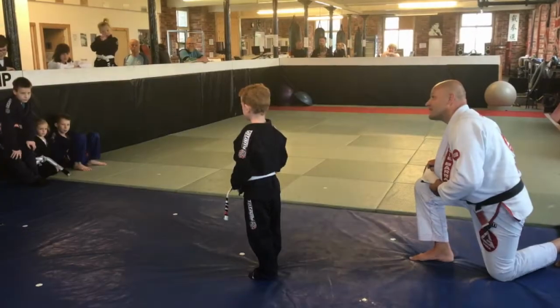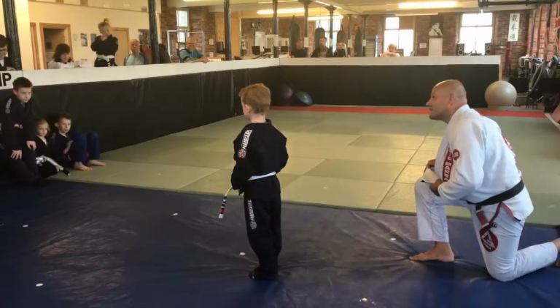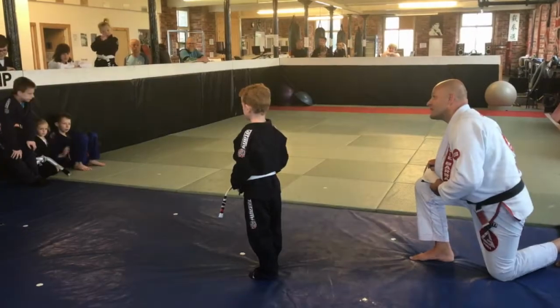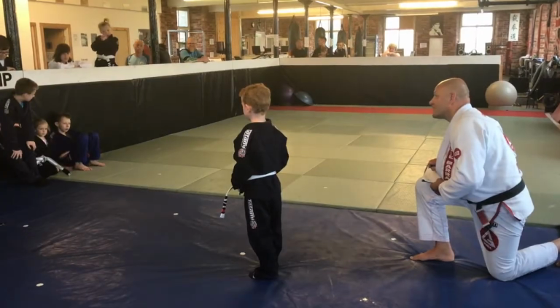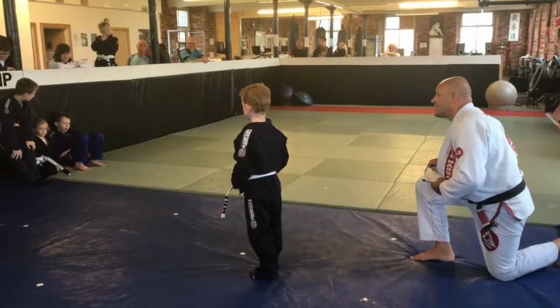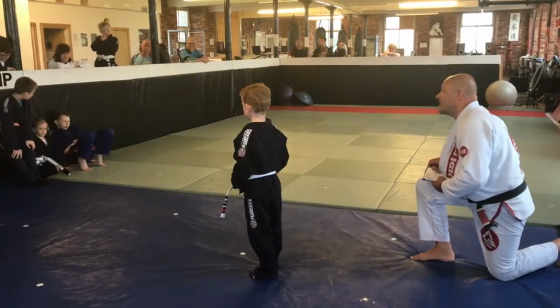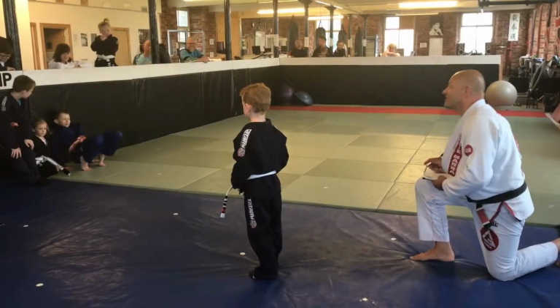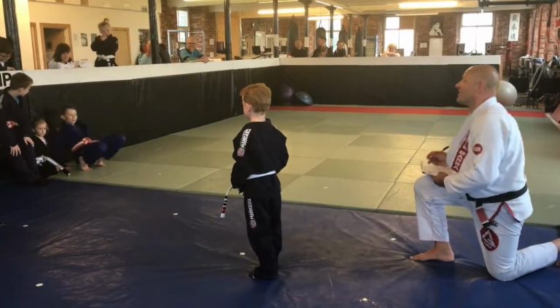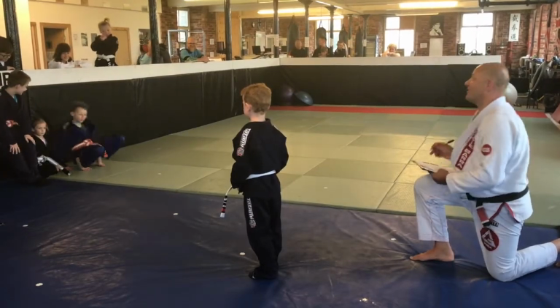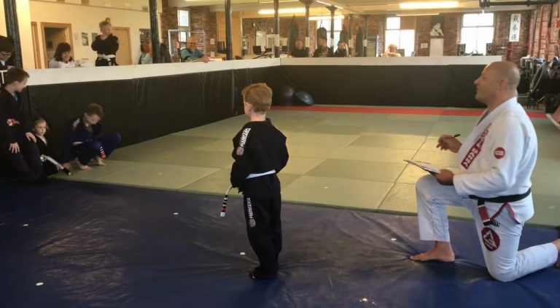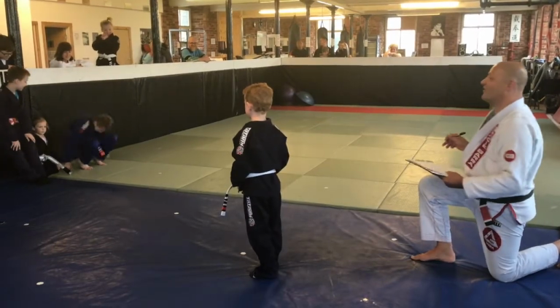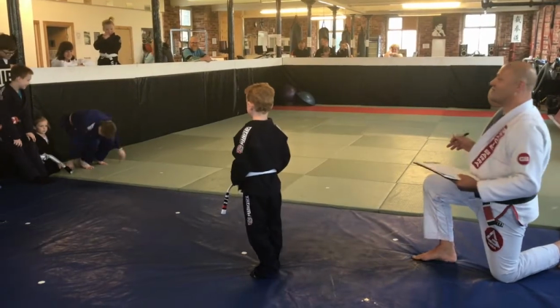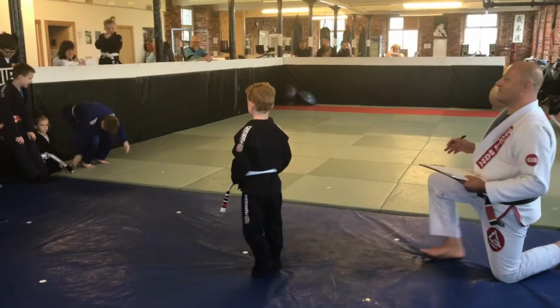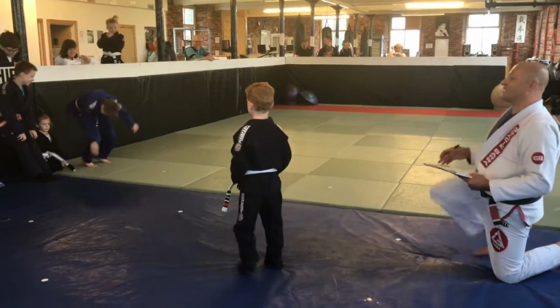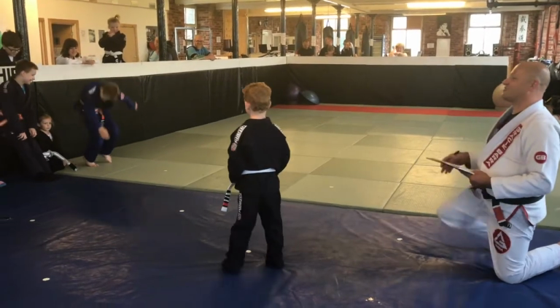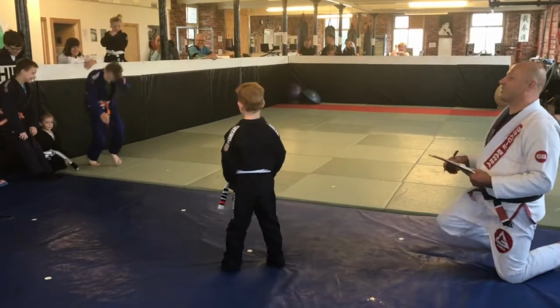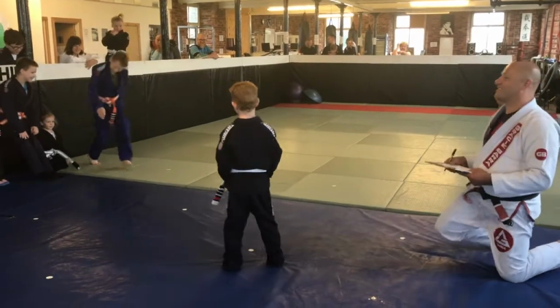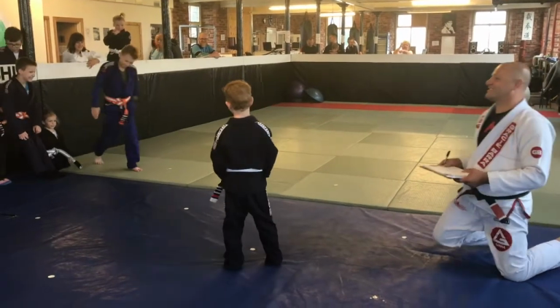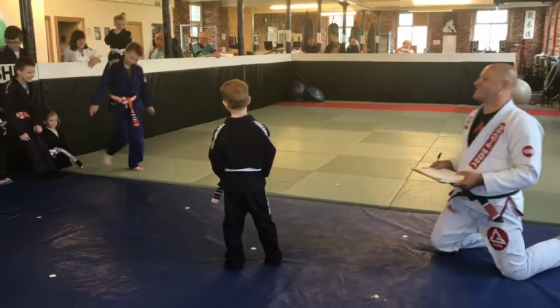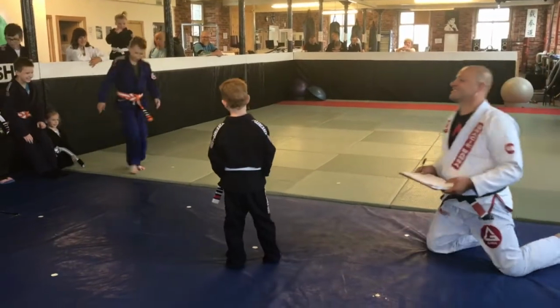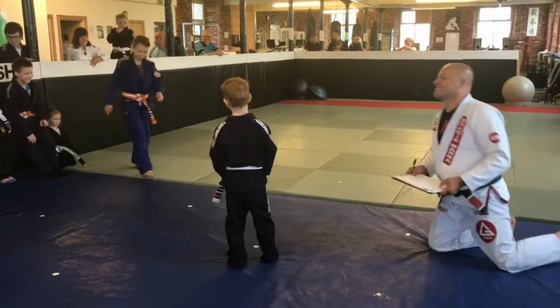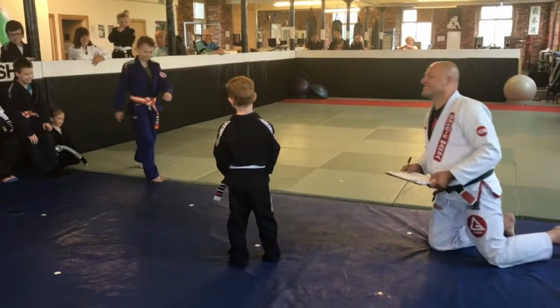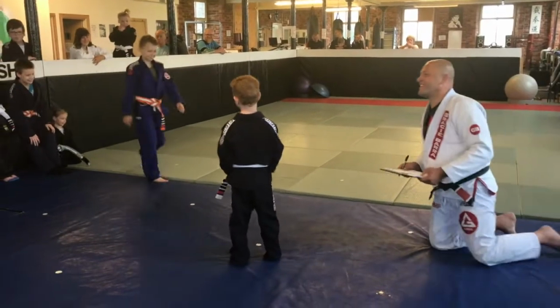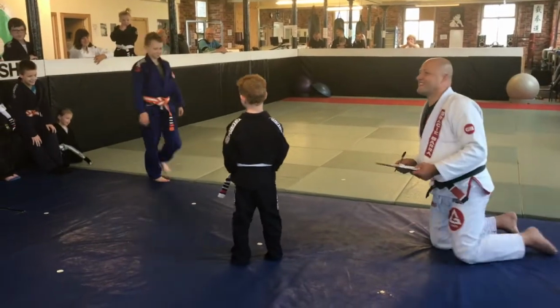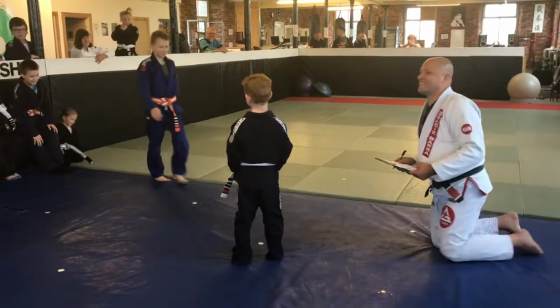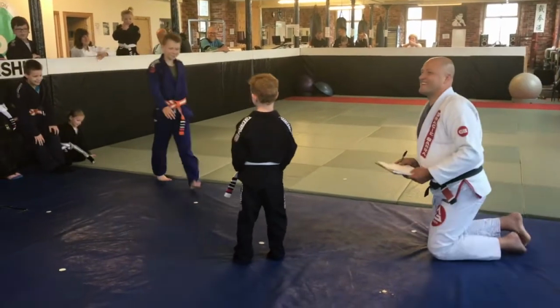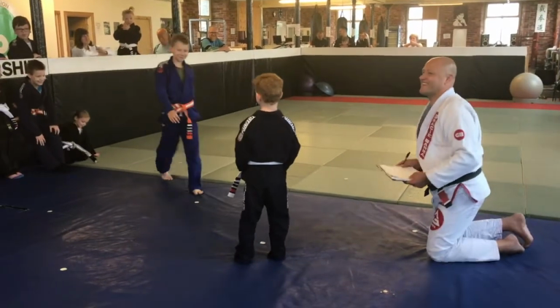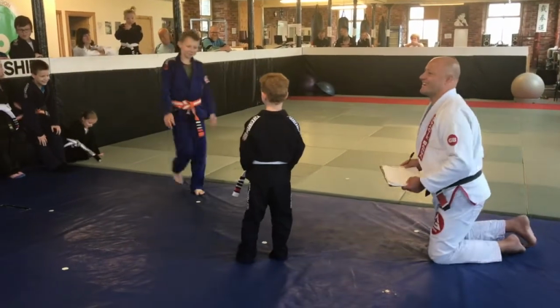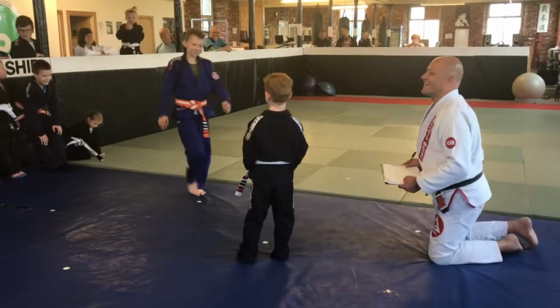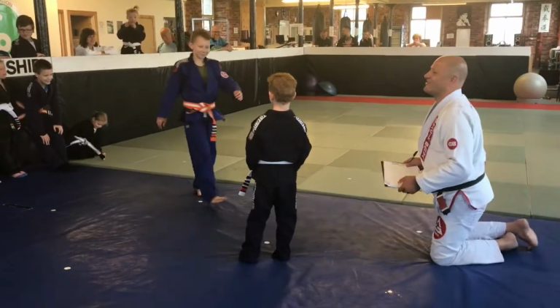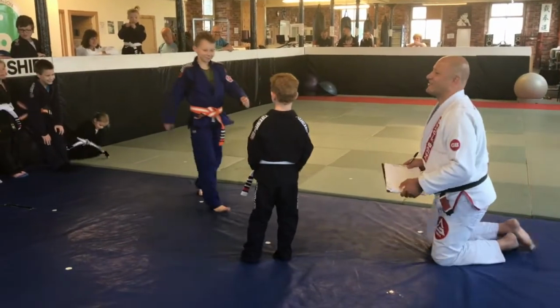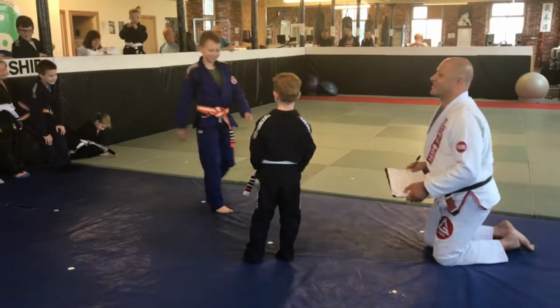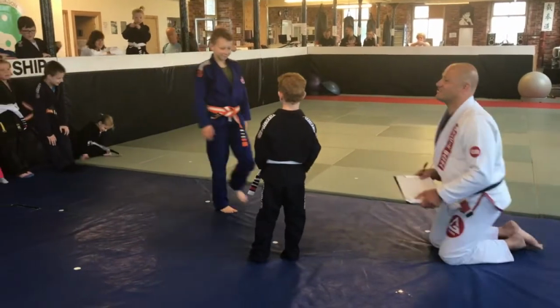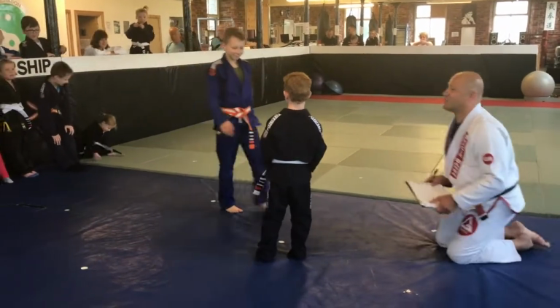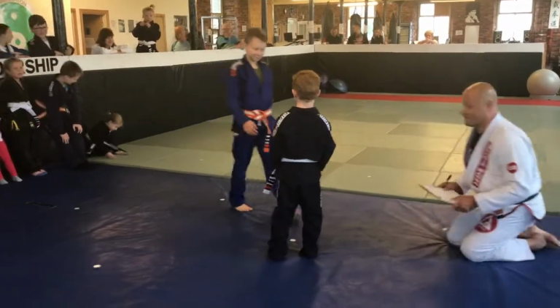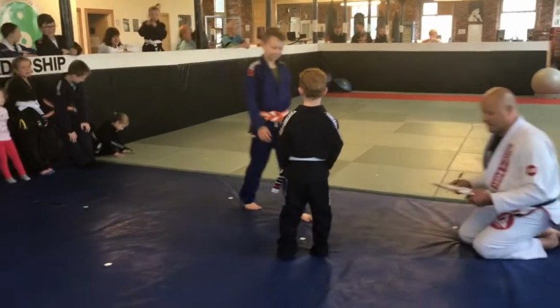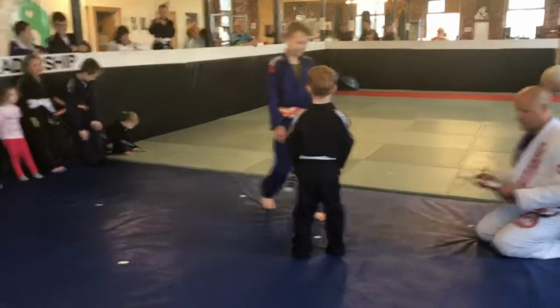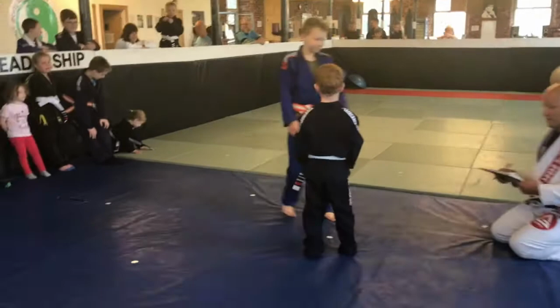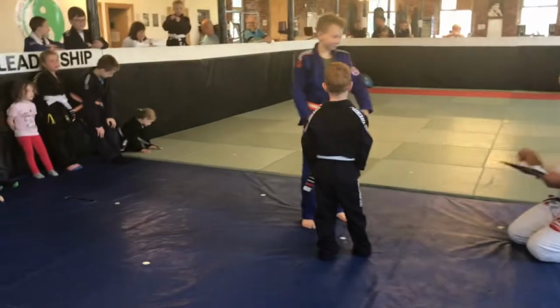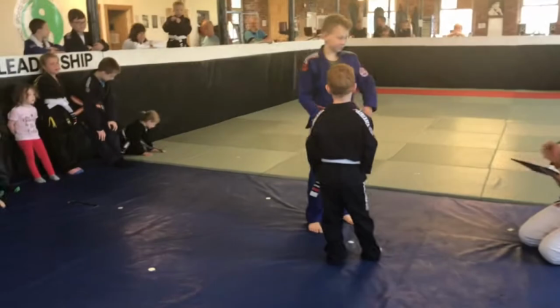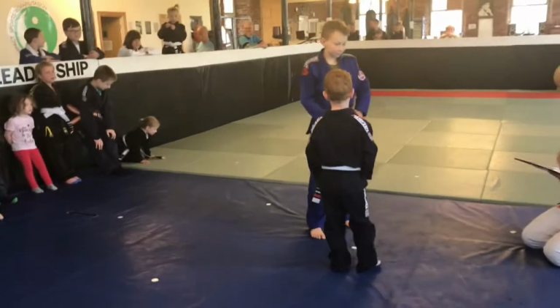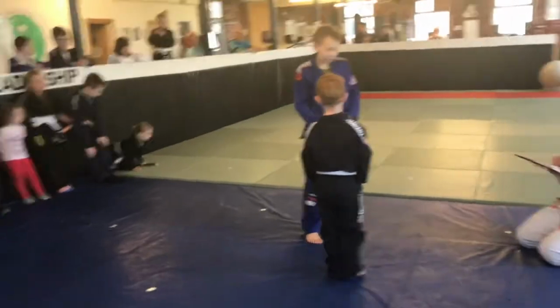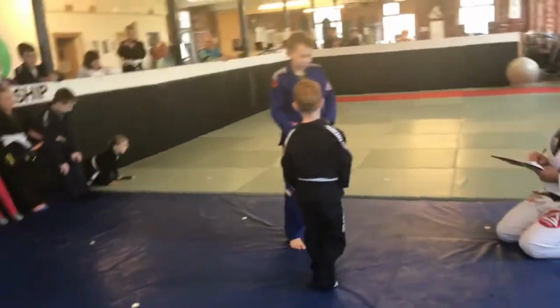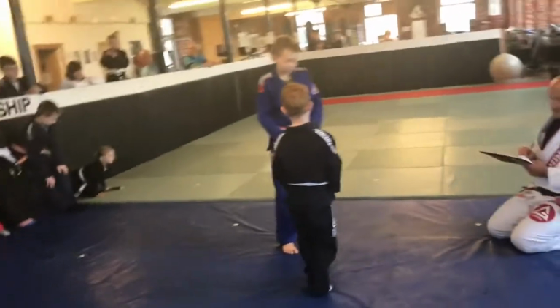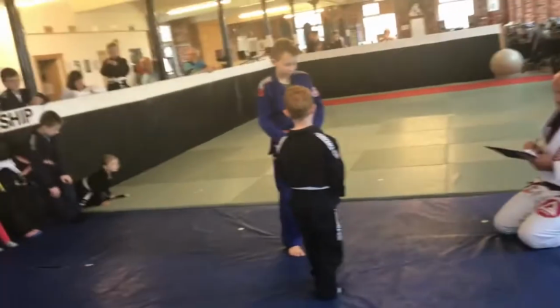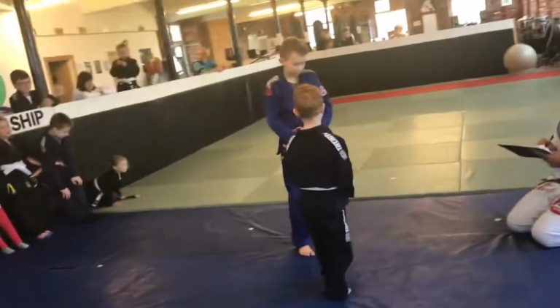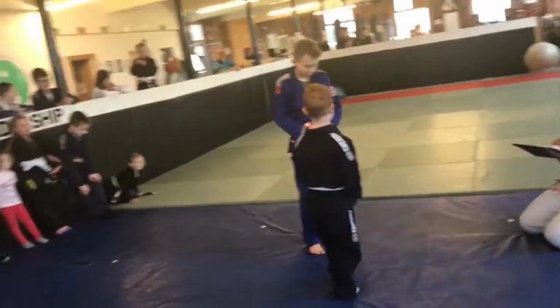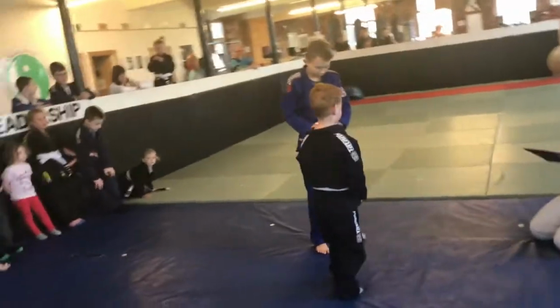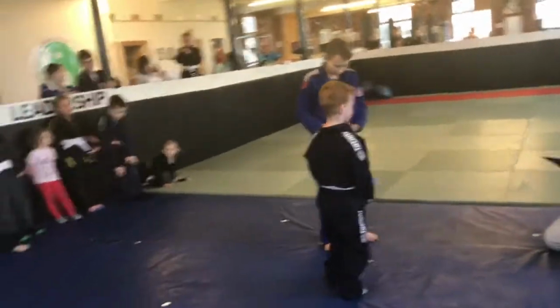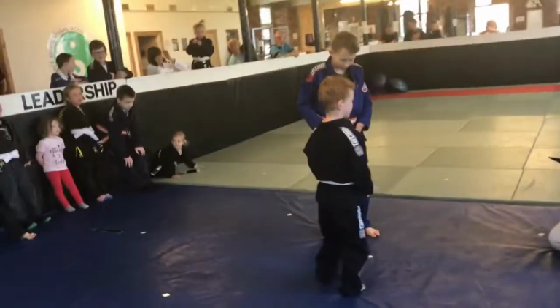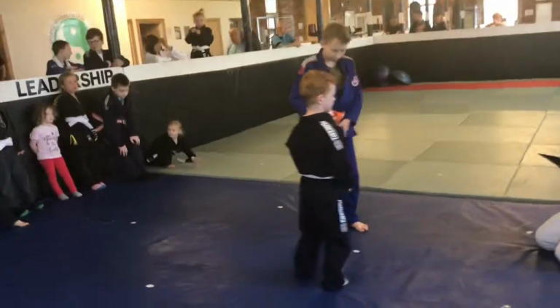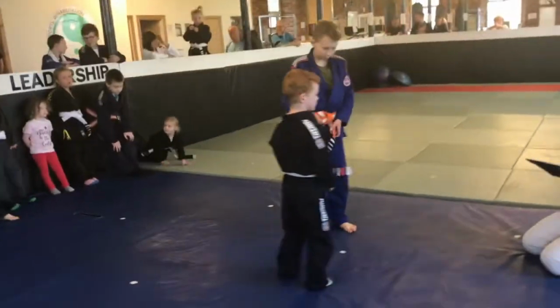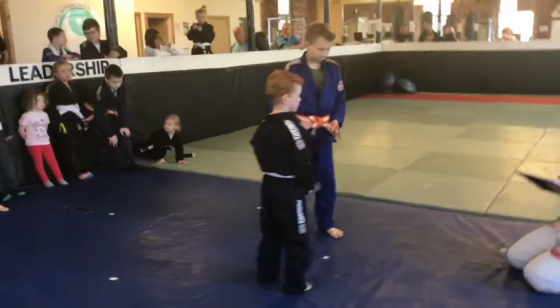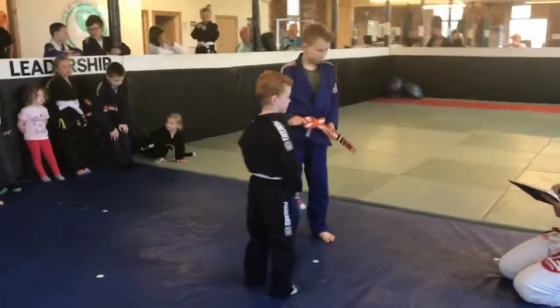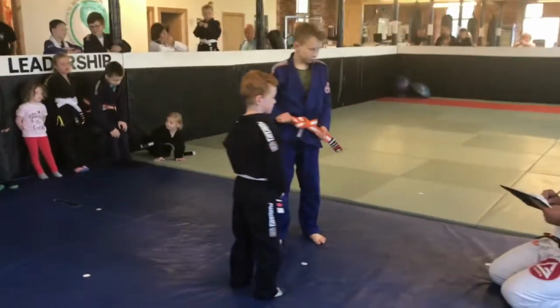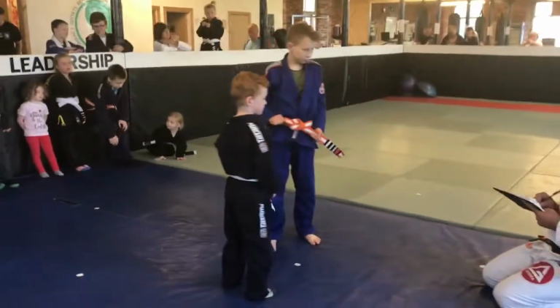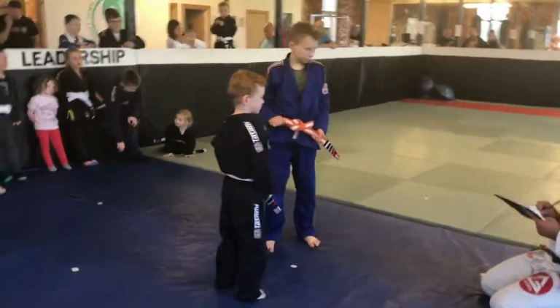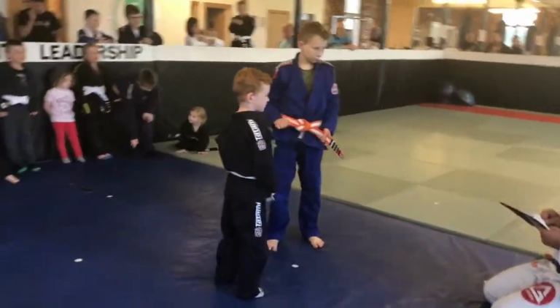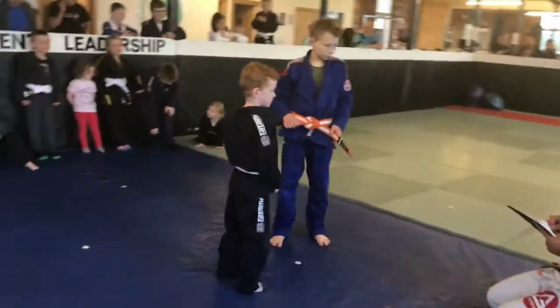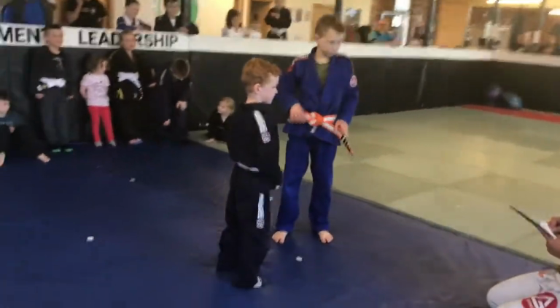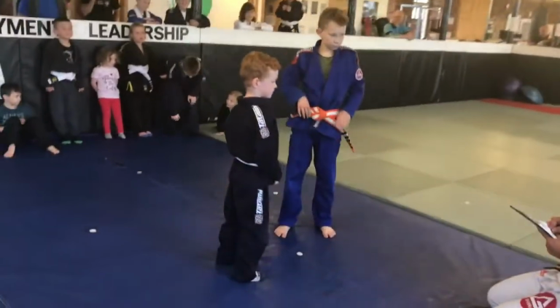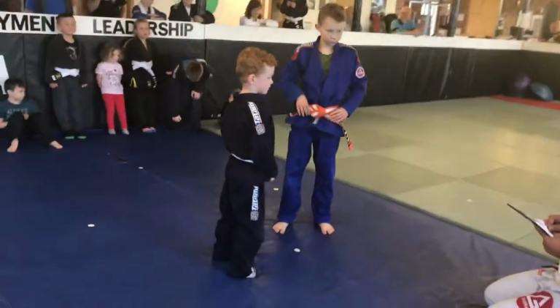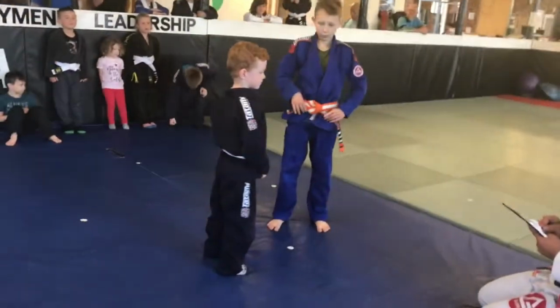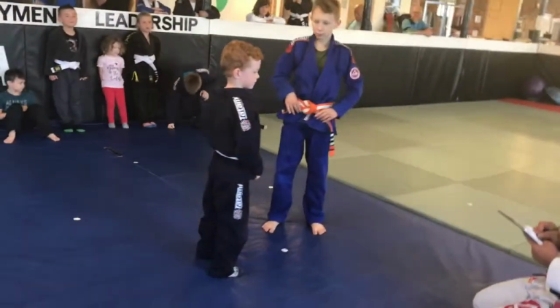Ego. Oh, nice choice. Good luck. Okay, so first one. Technique, self-defense. What are you going to do?